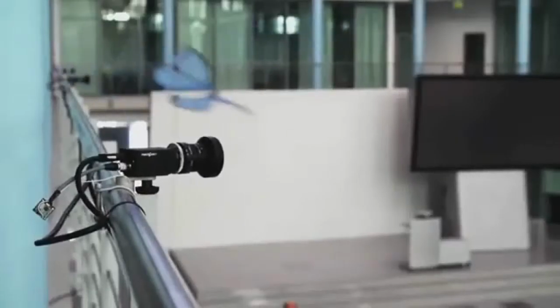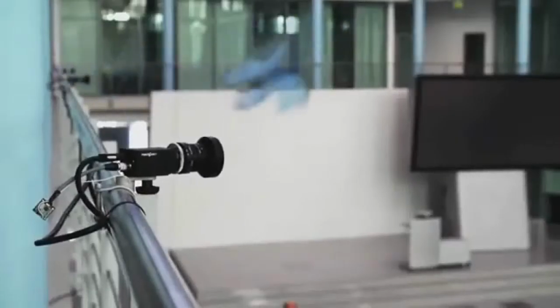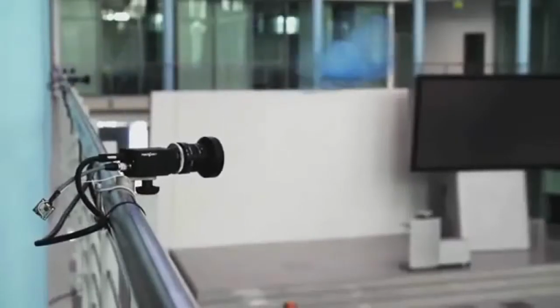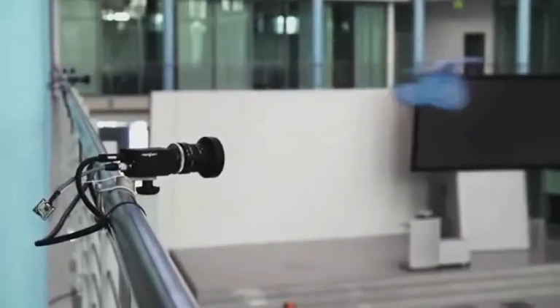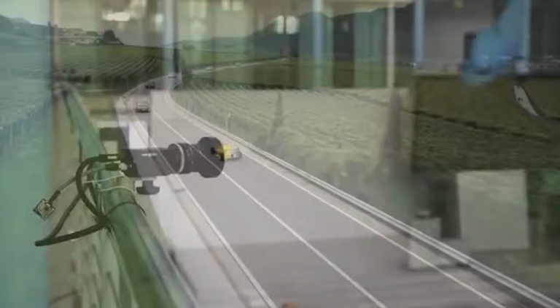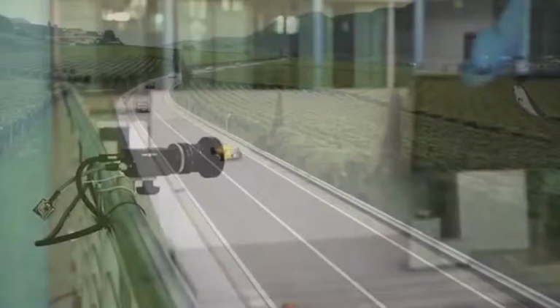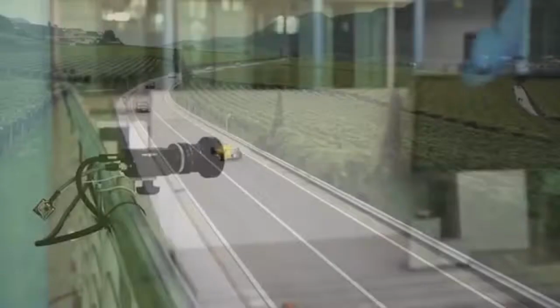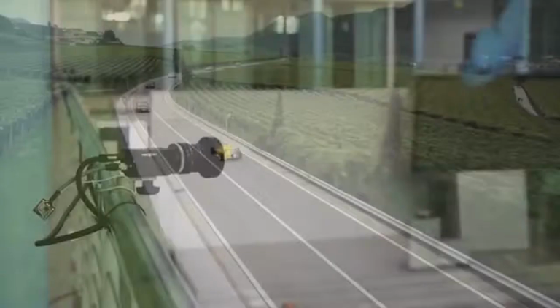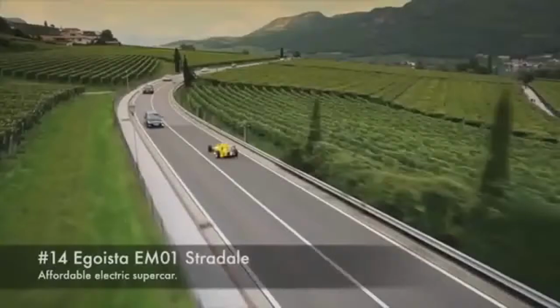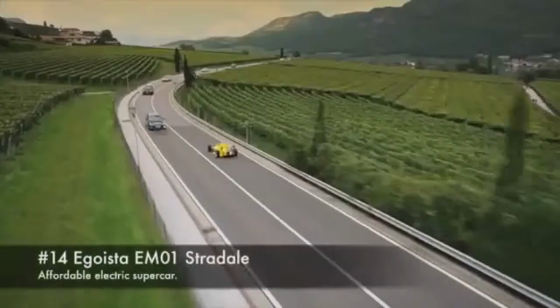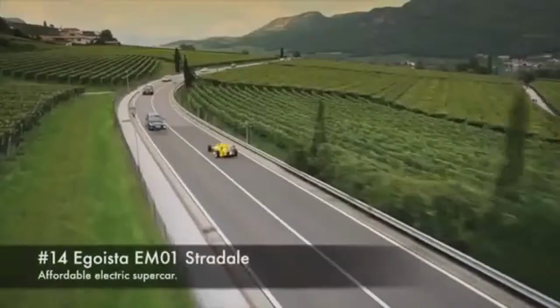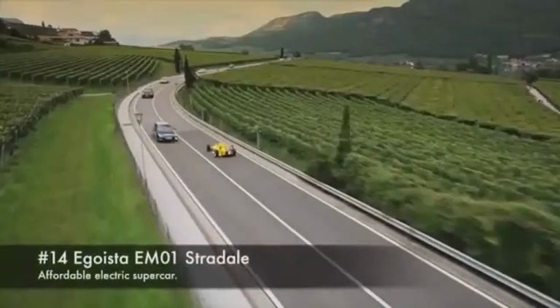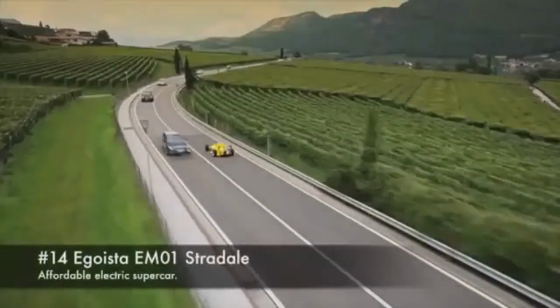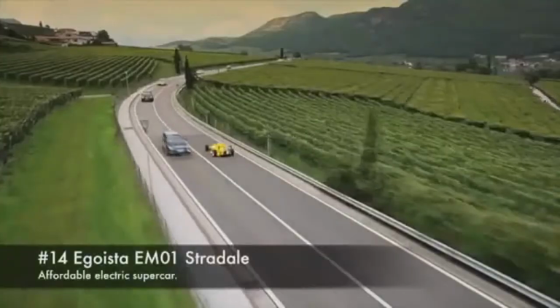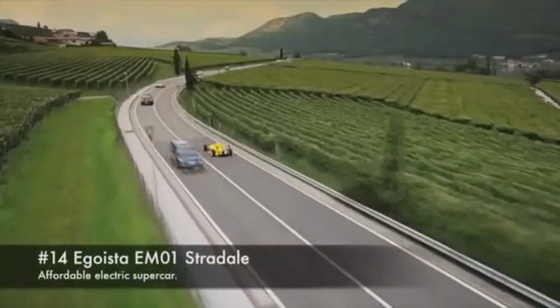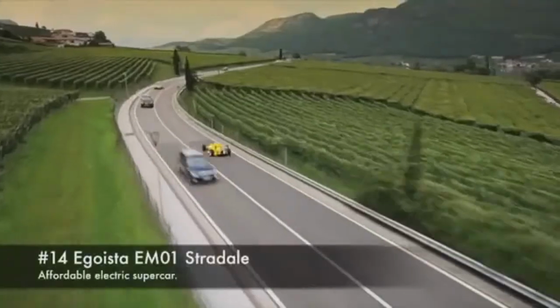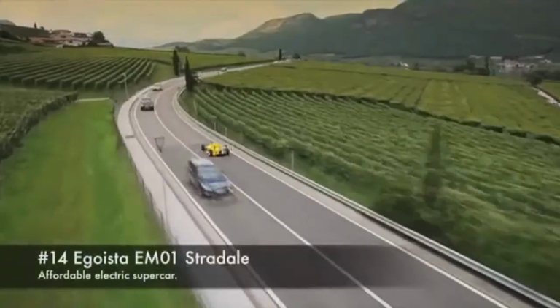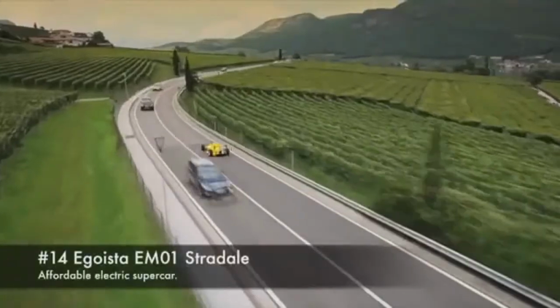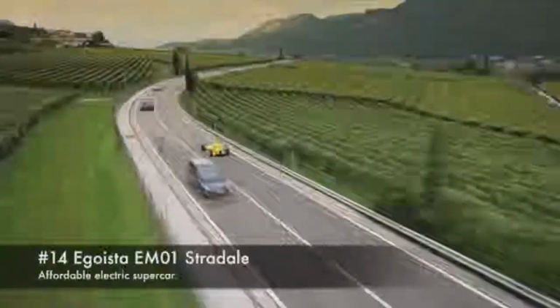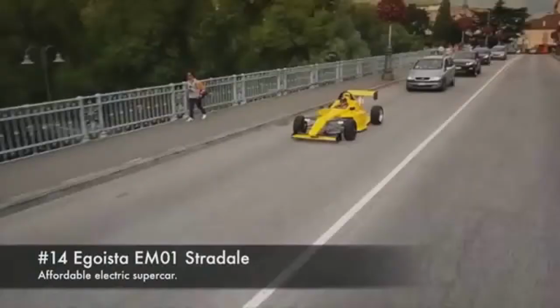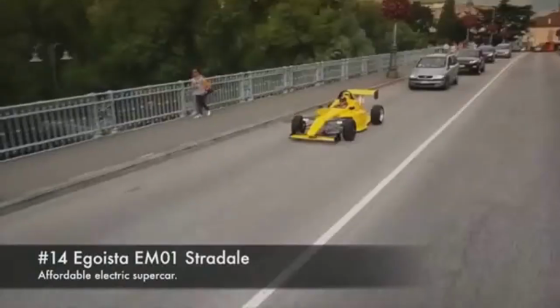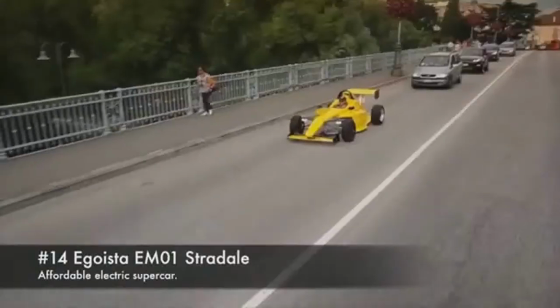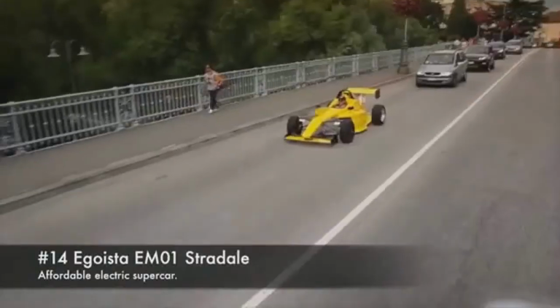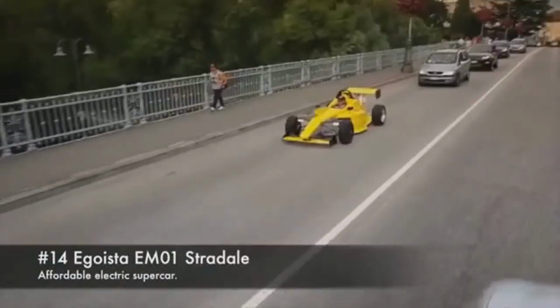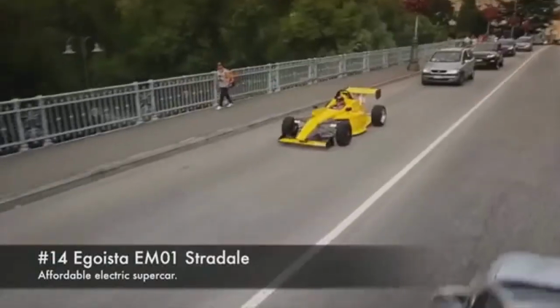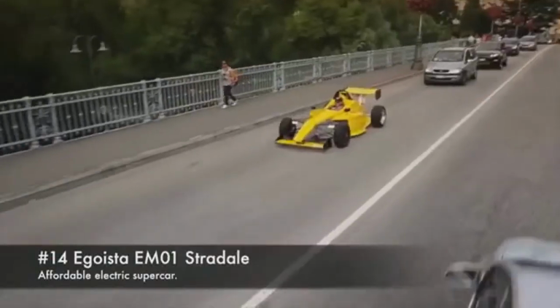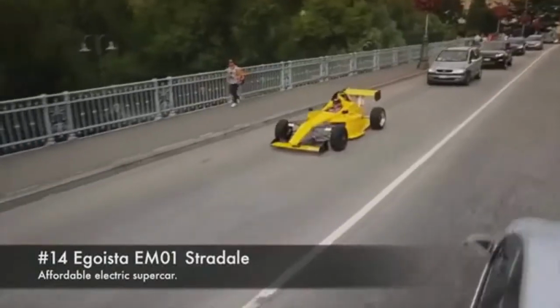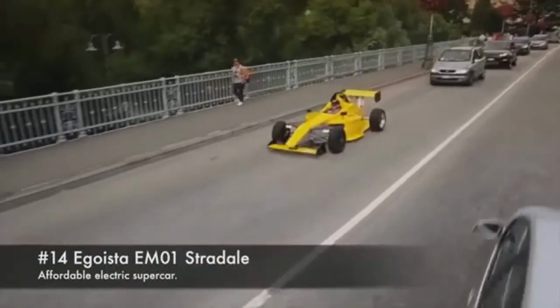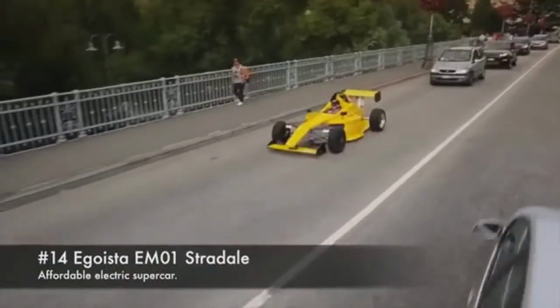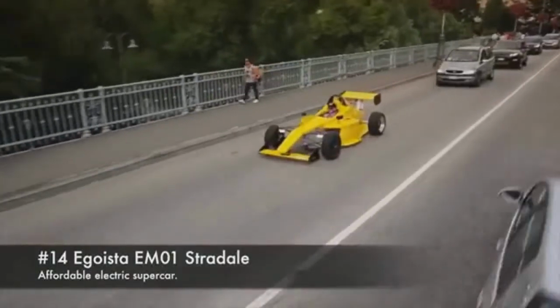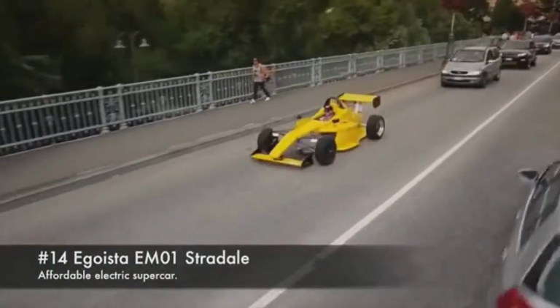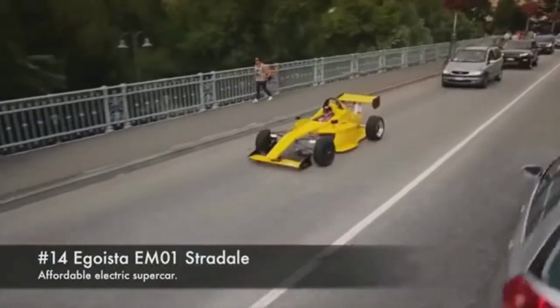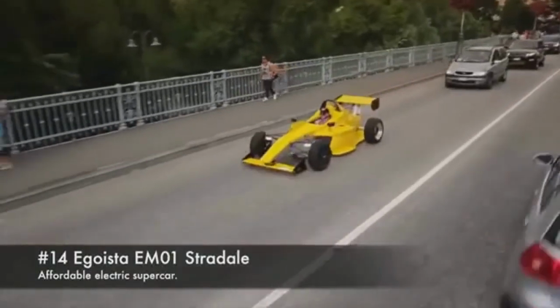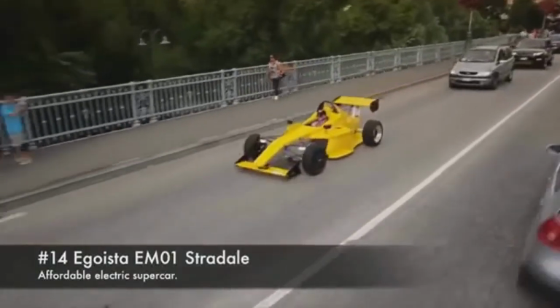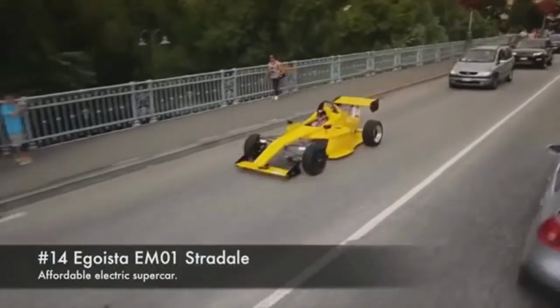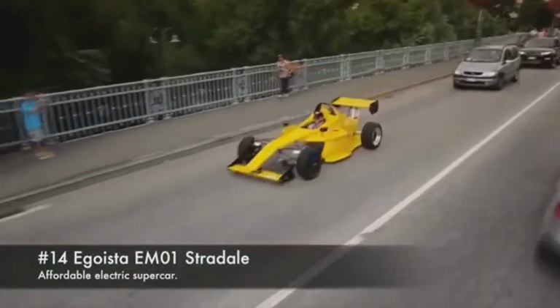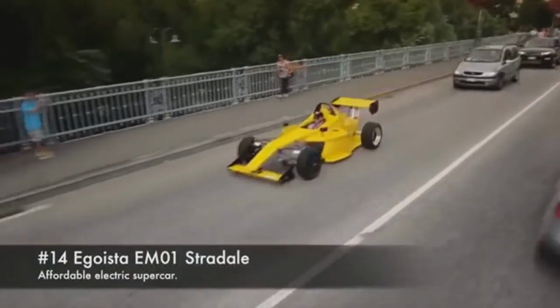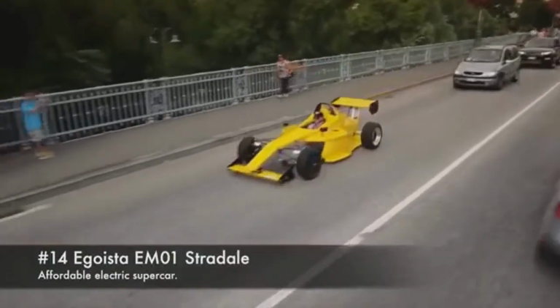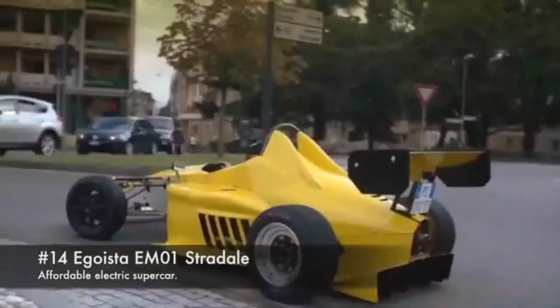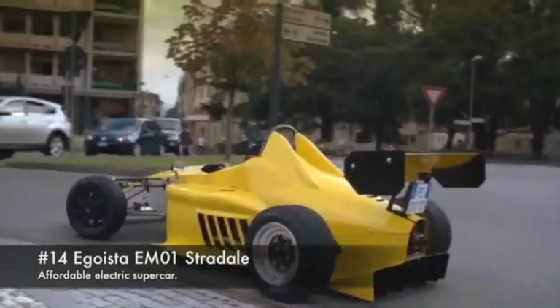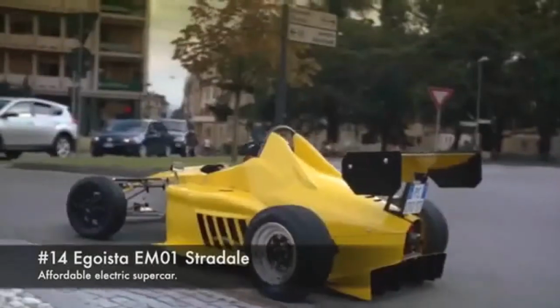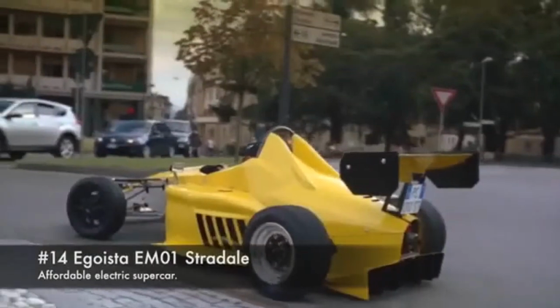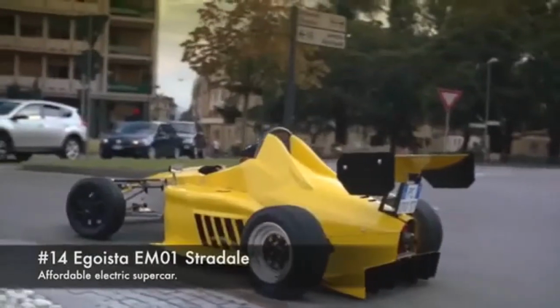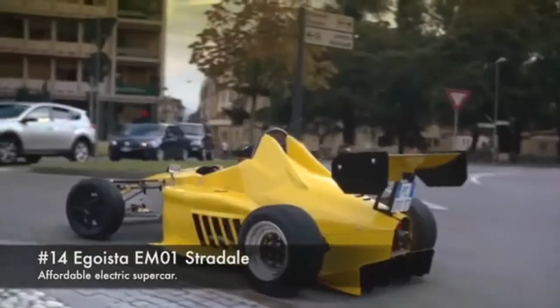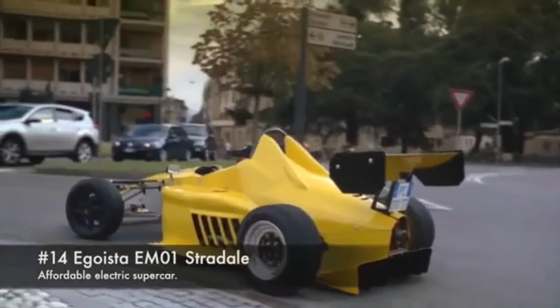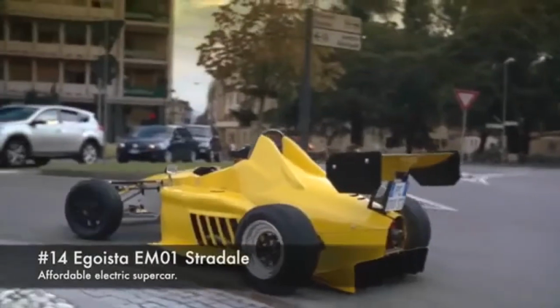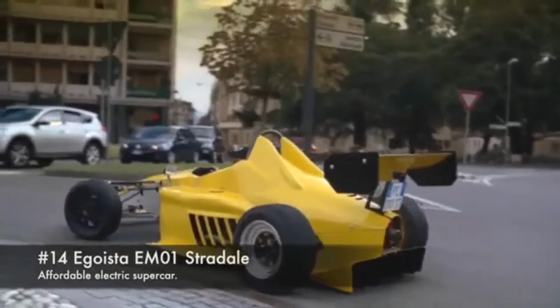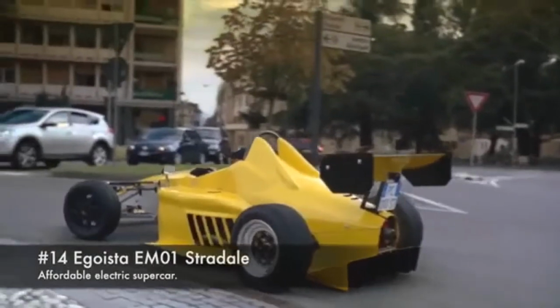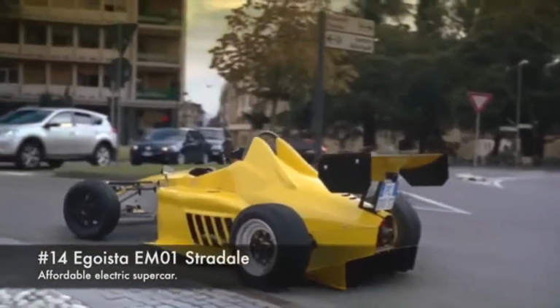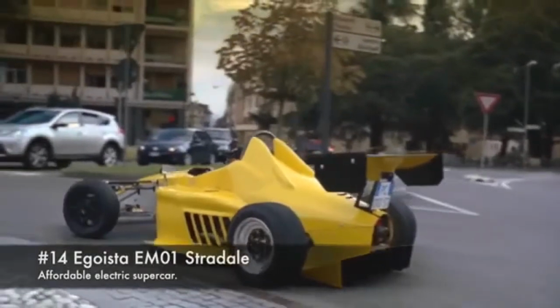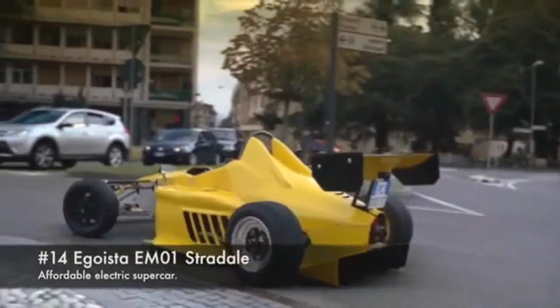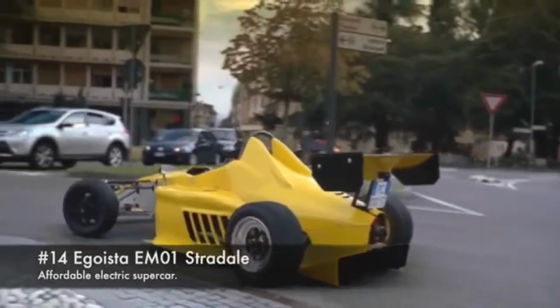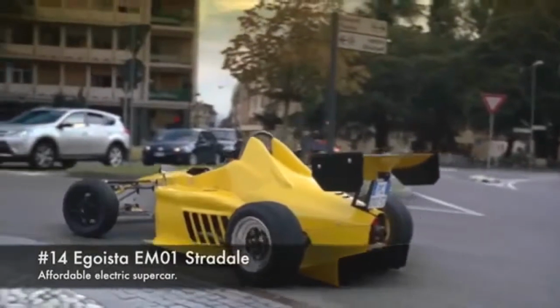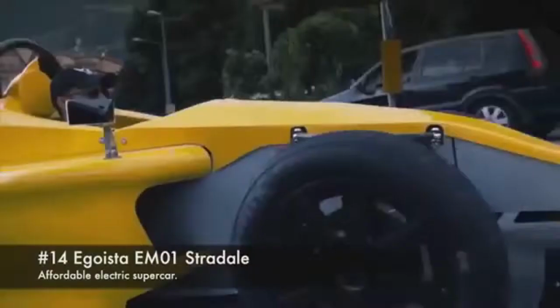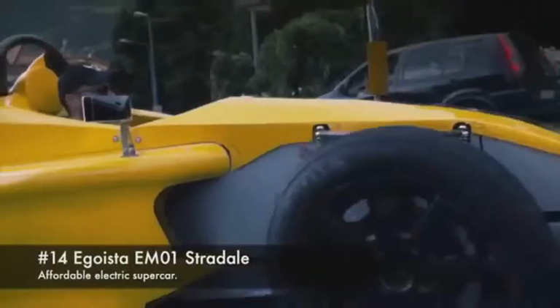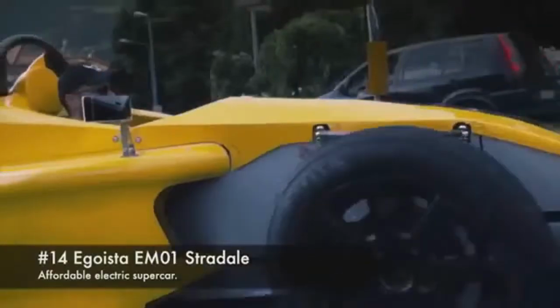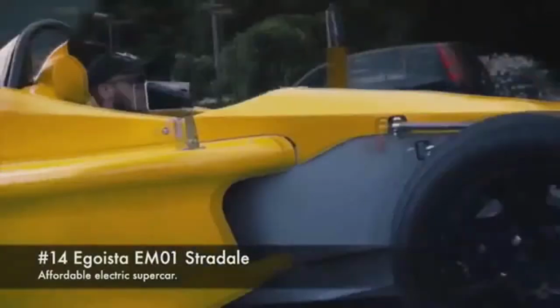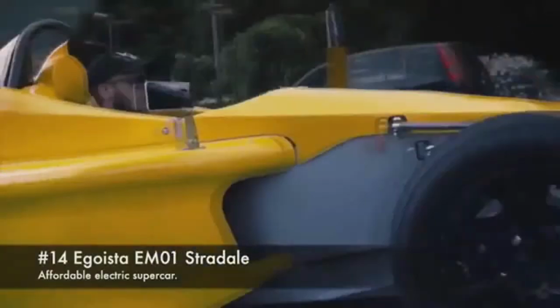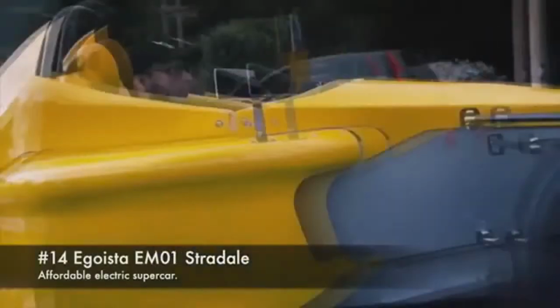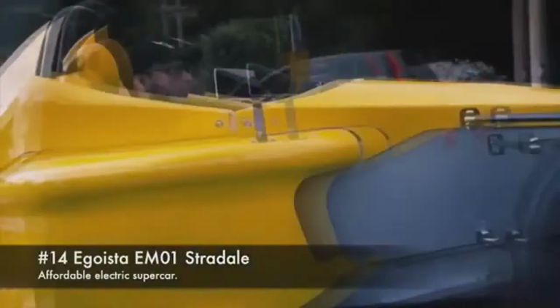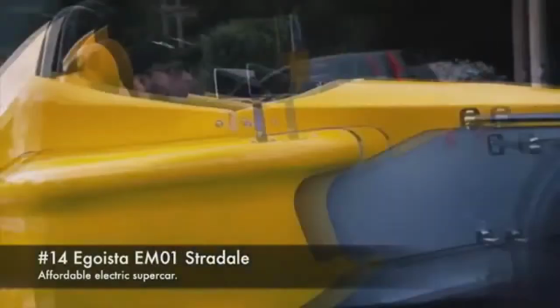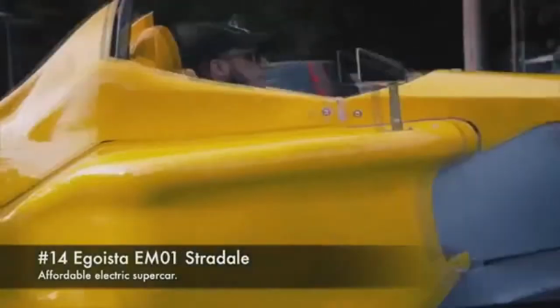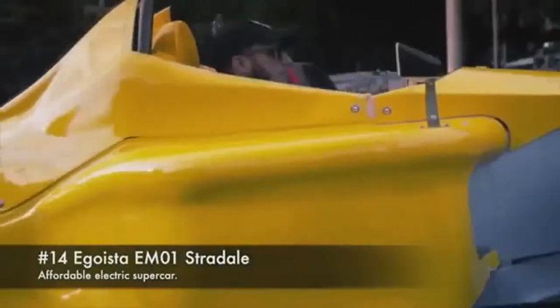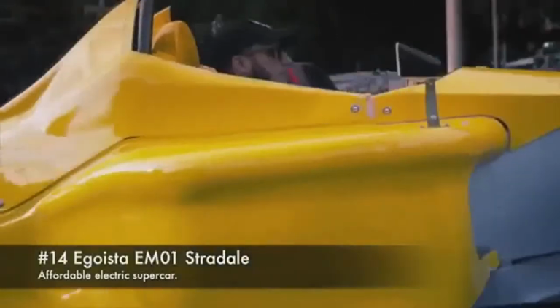Egoista EM01 Strade. An affordable electric supercar.